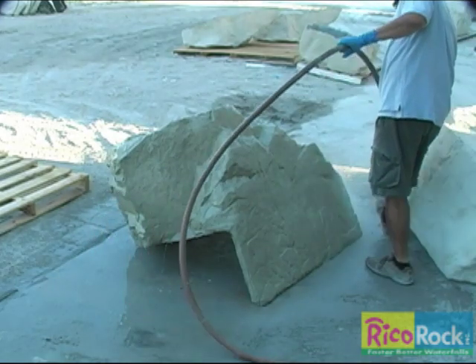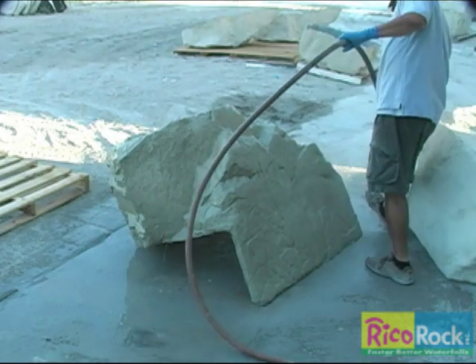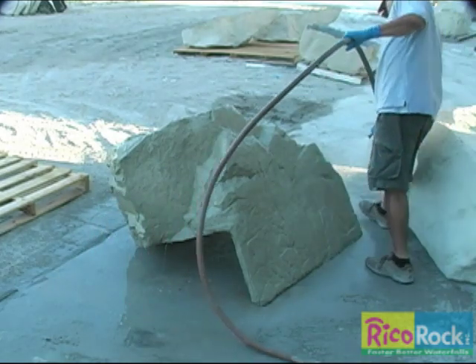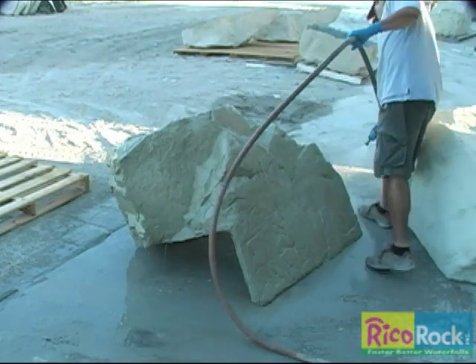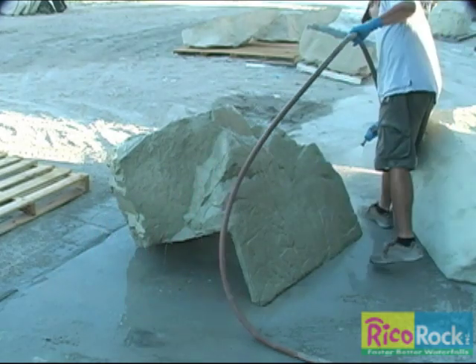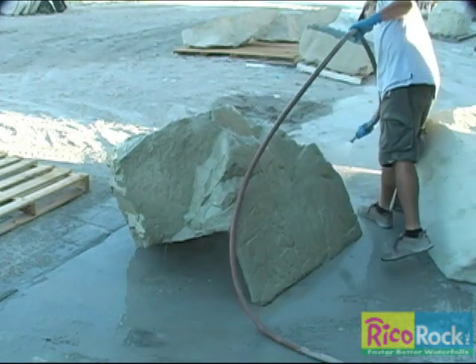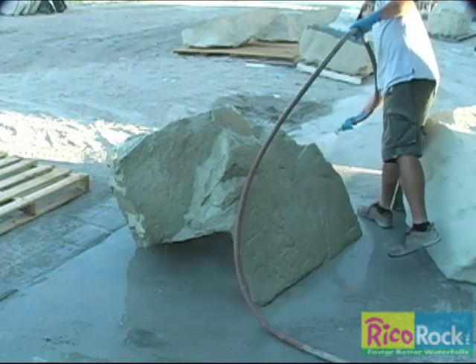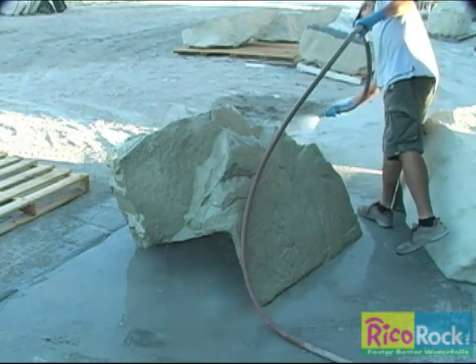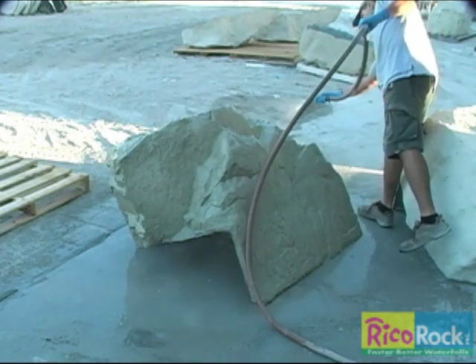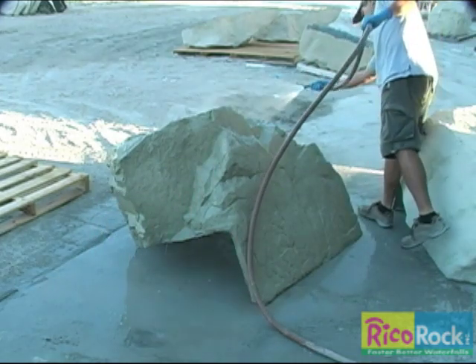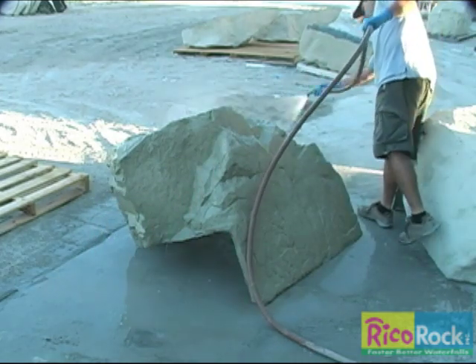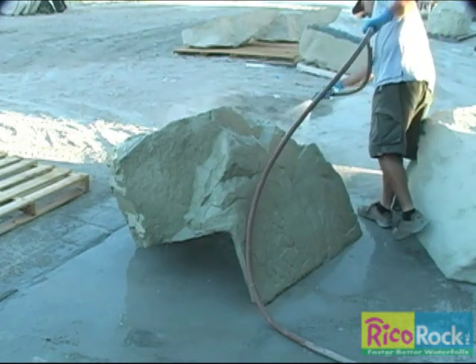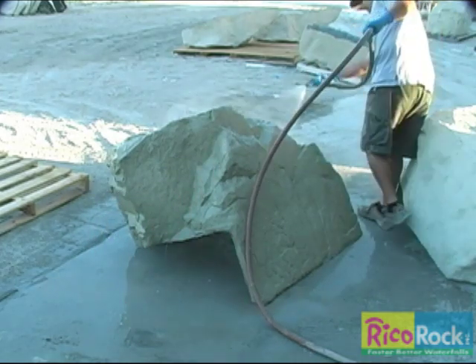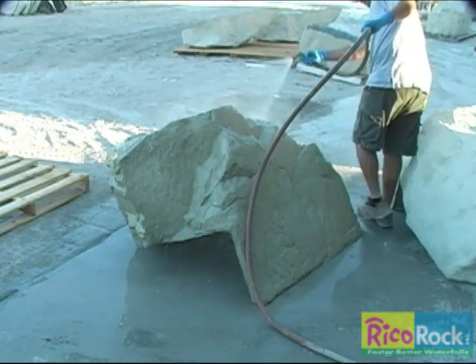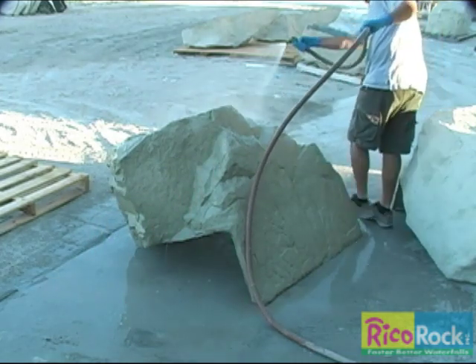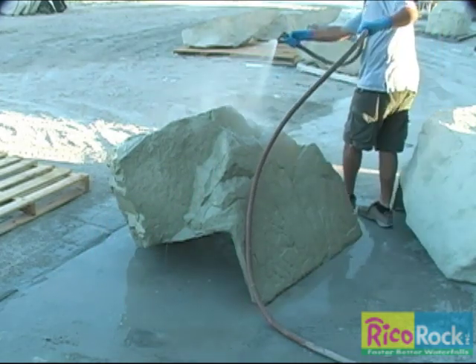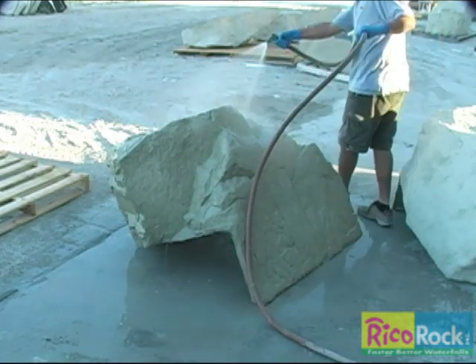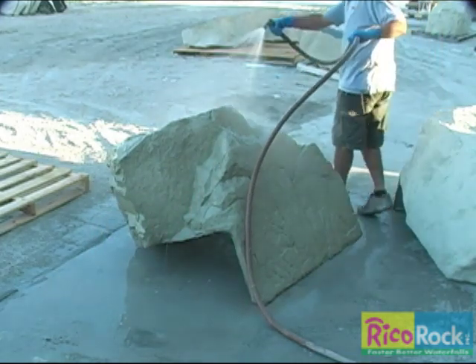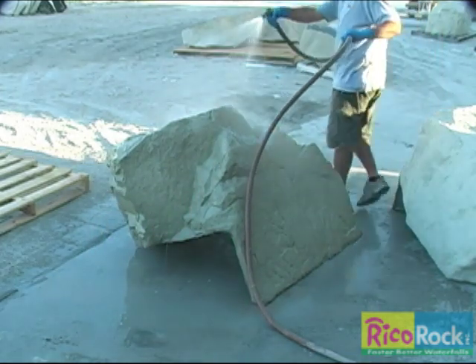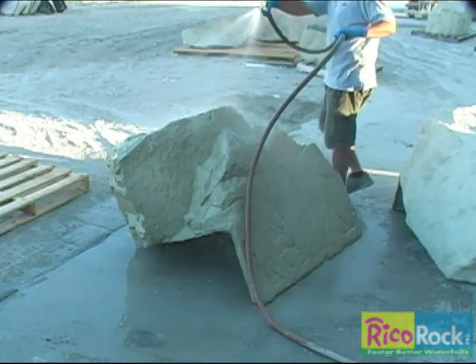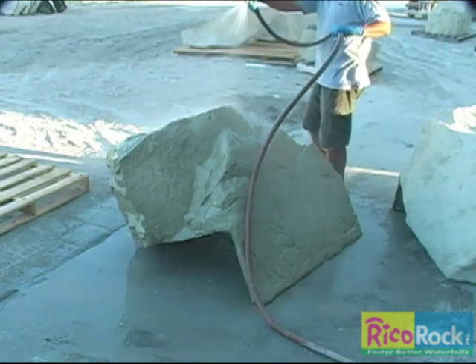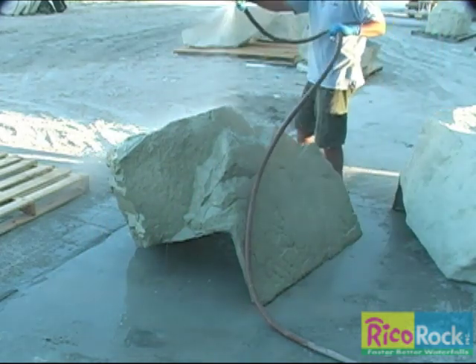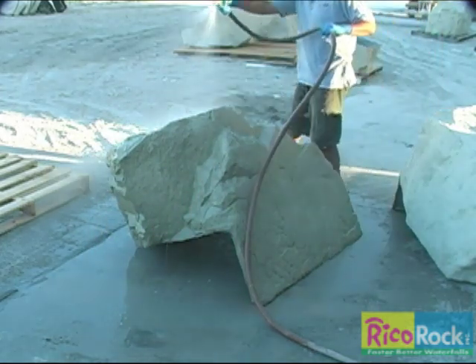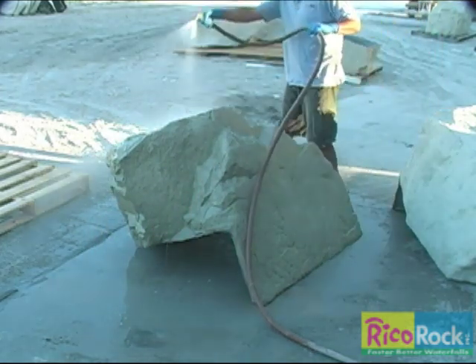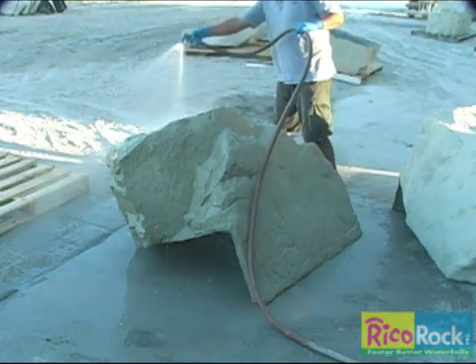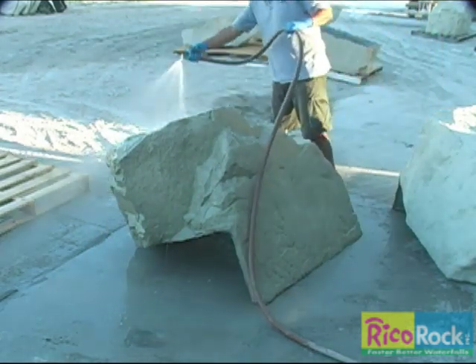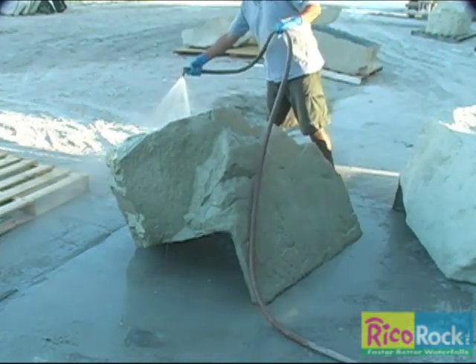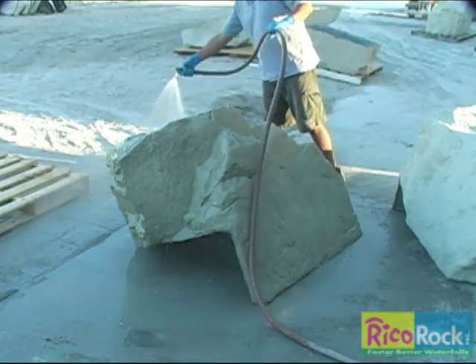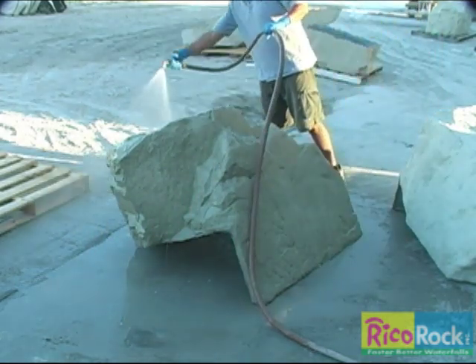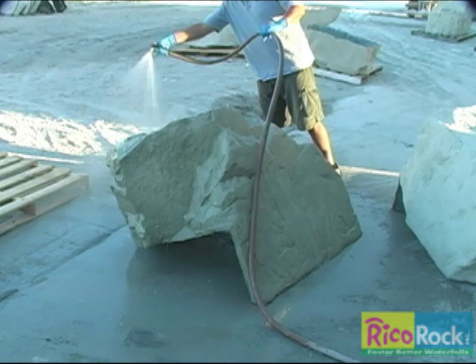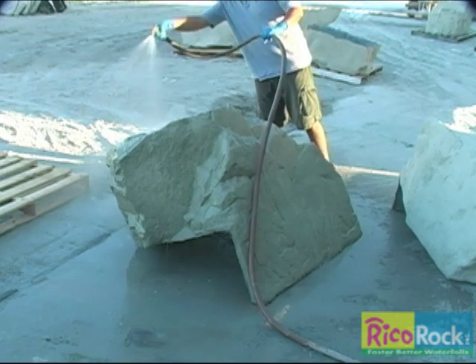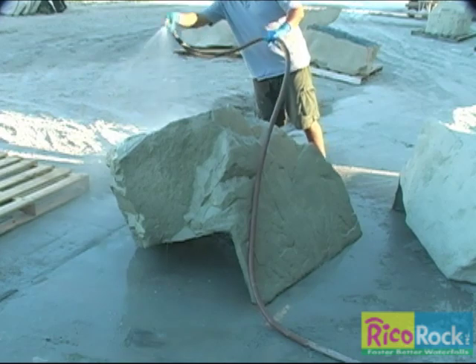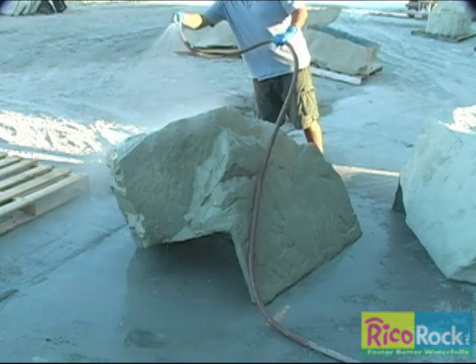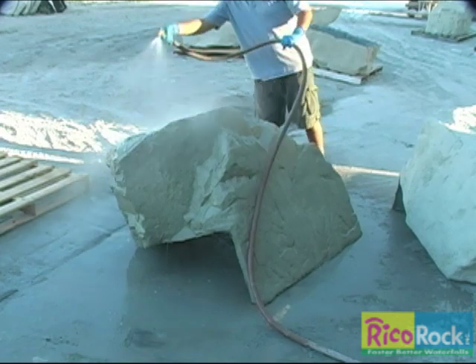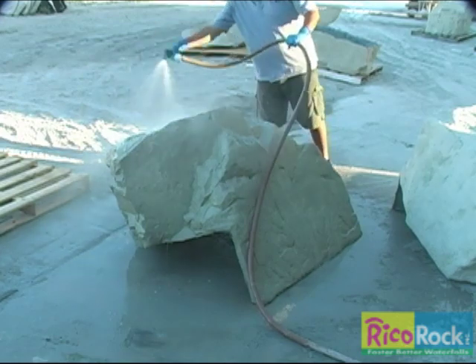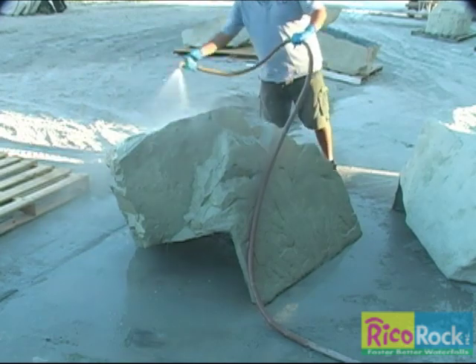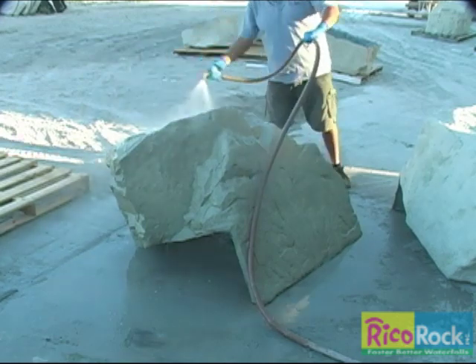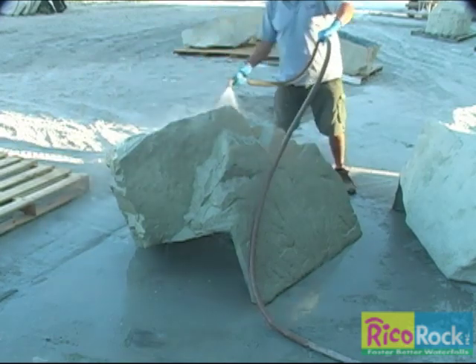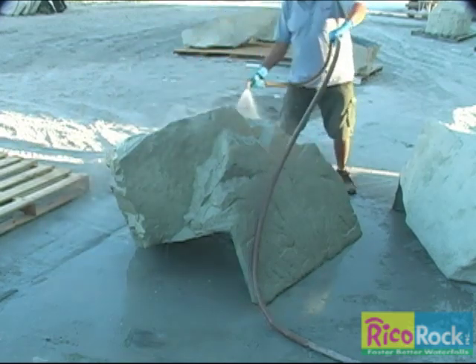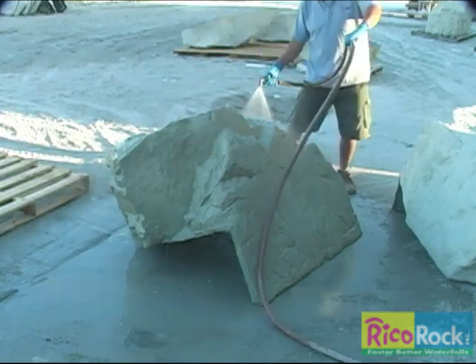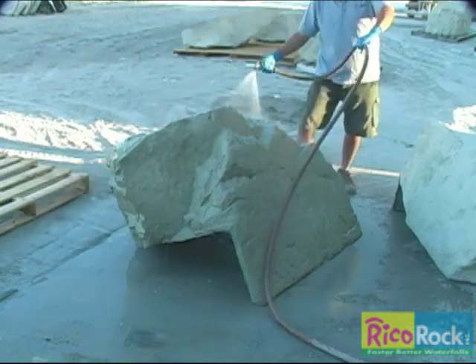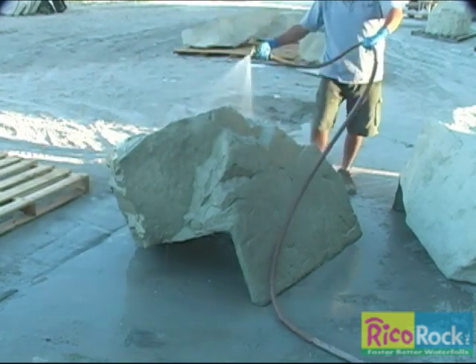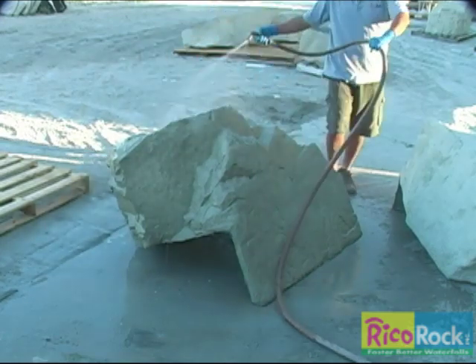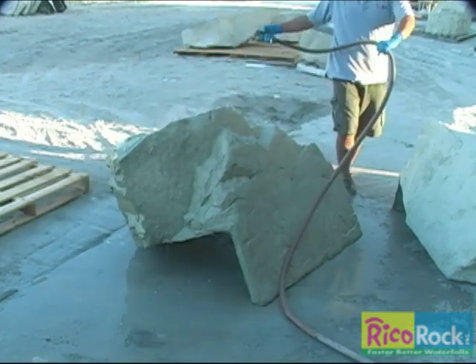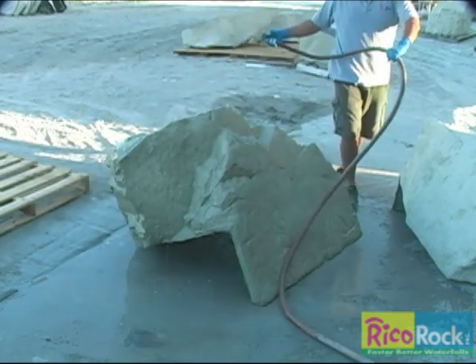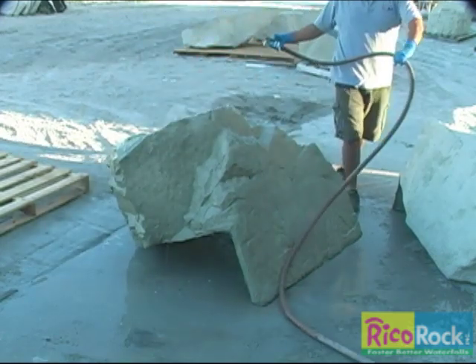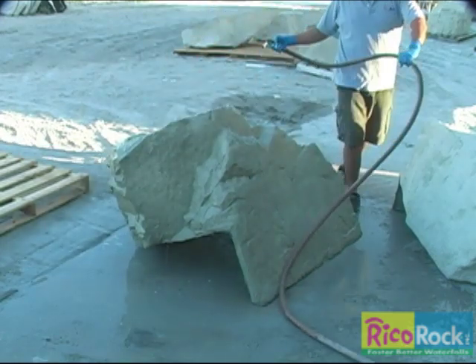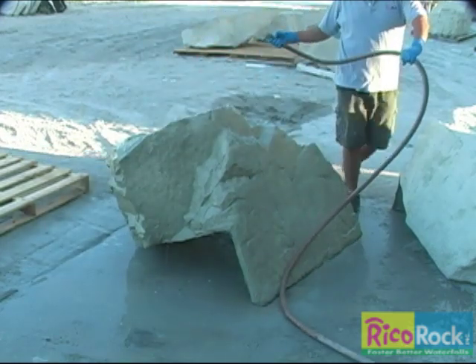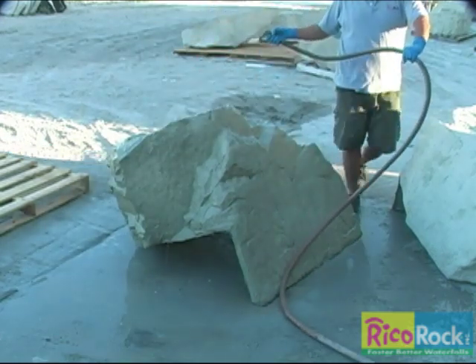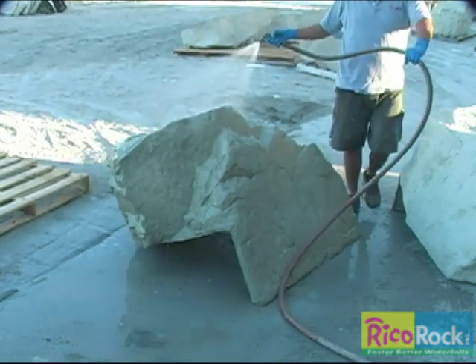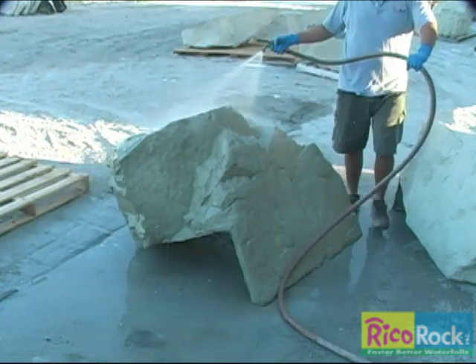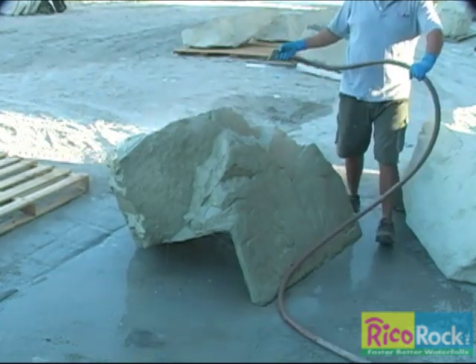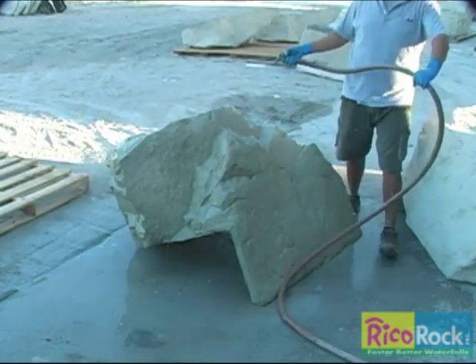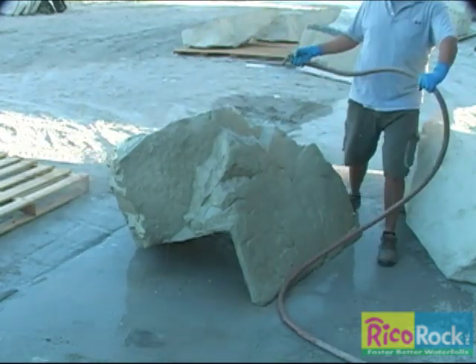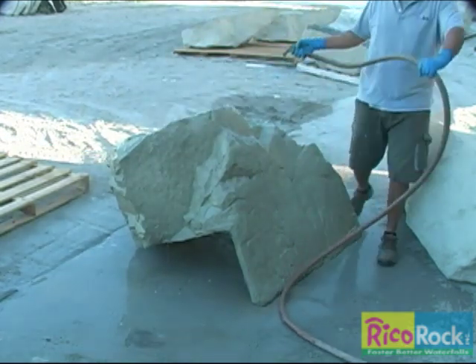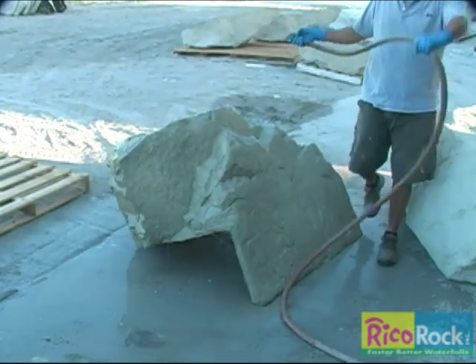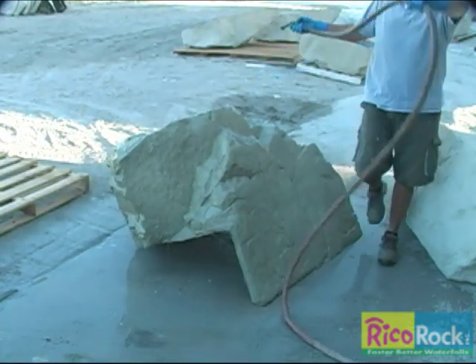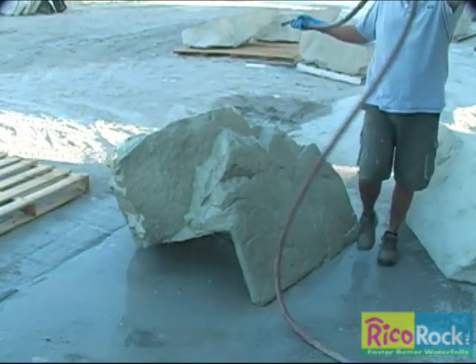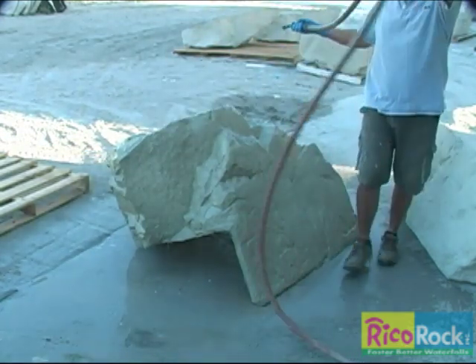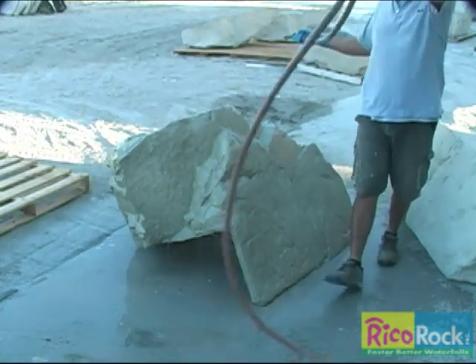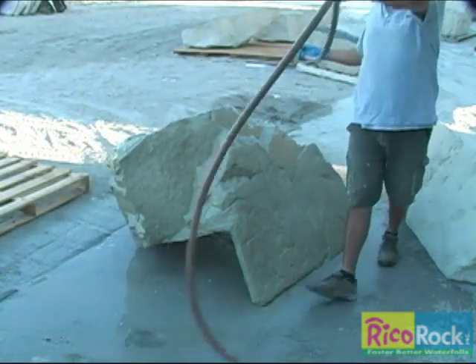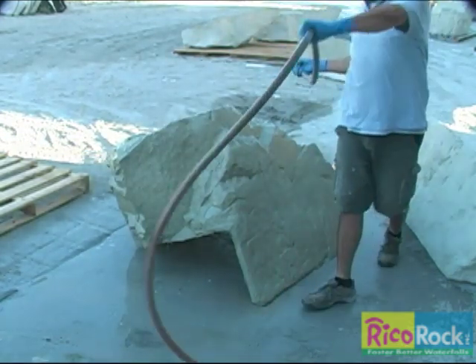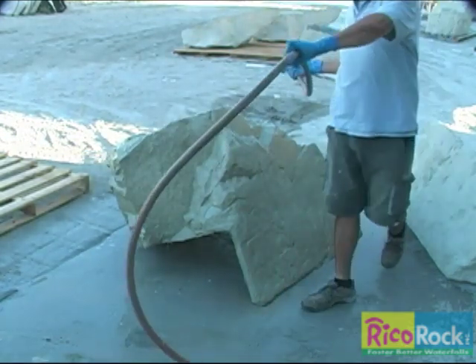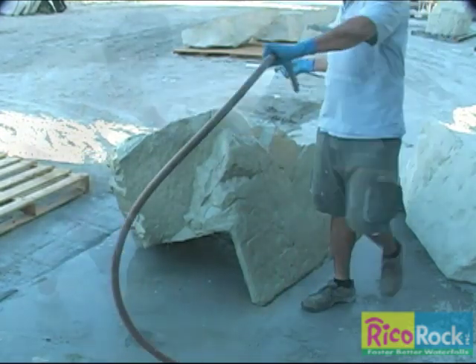If it is sunny and hot, you will need to rewet the surface often. You can use a sprayer of water instead of a garden hose to make the surface damp.